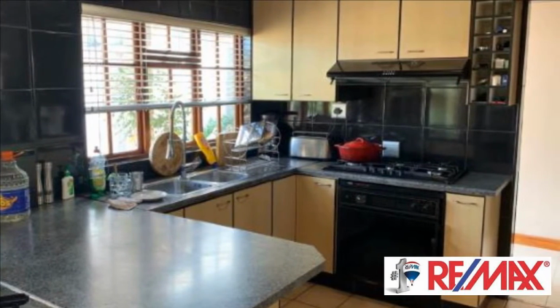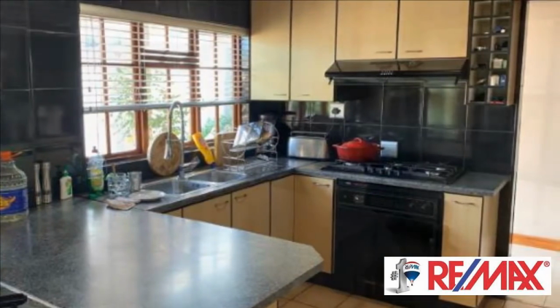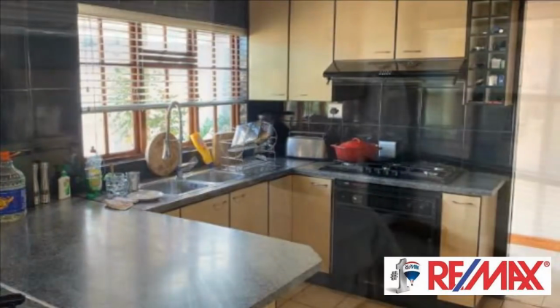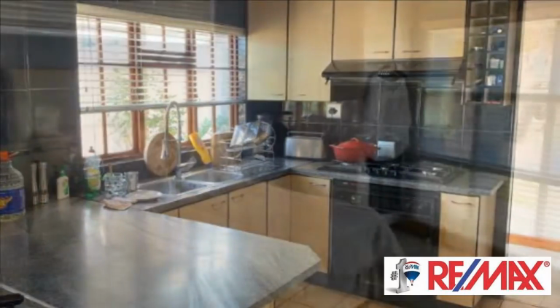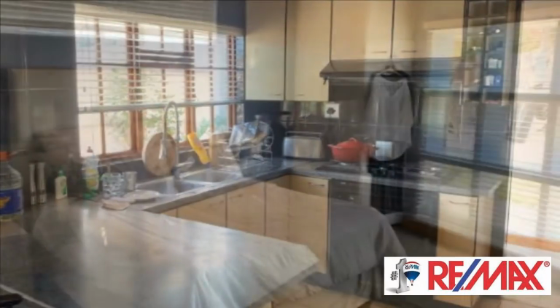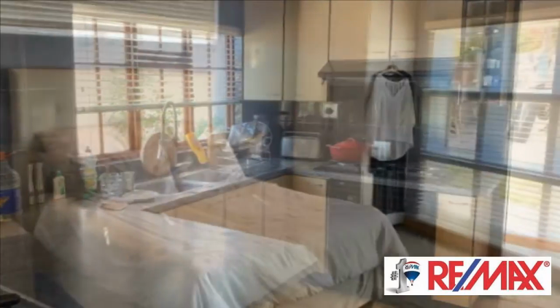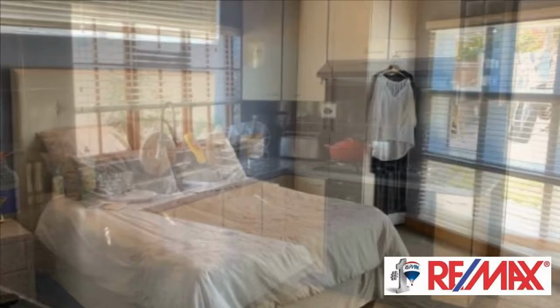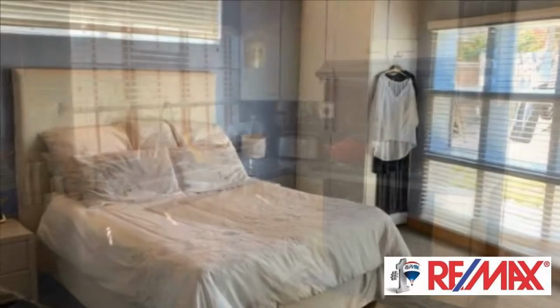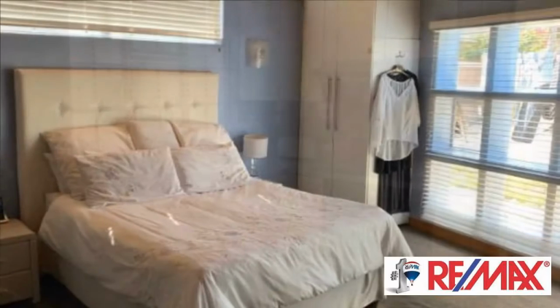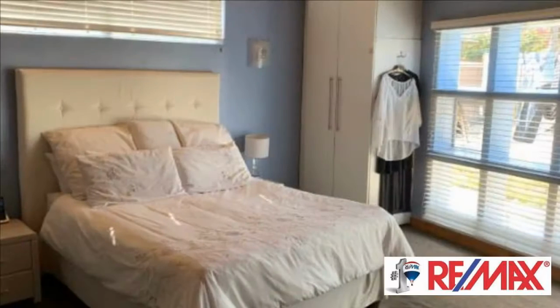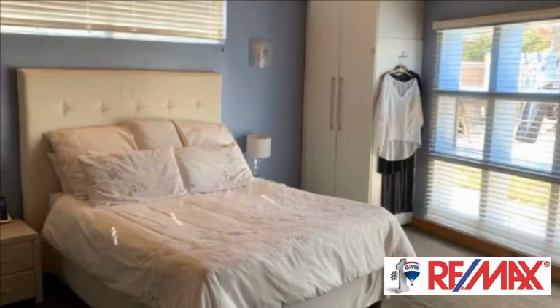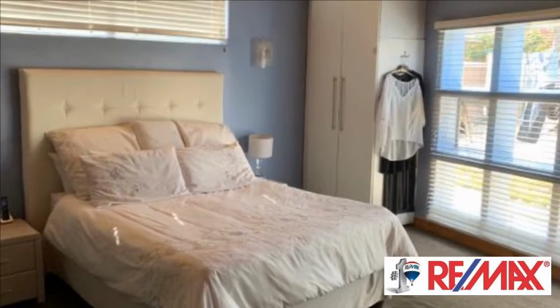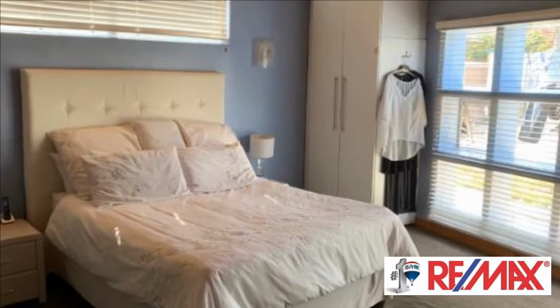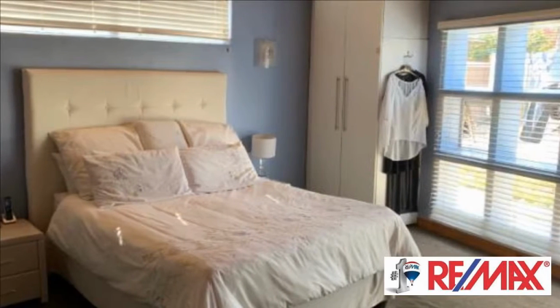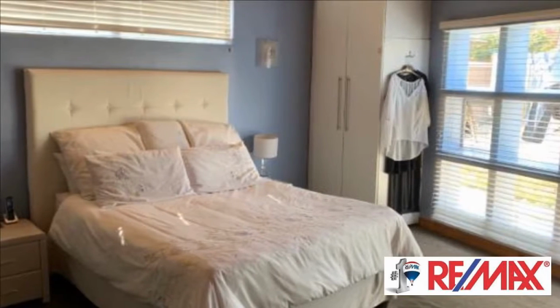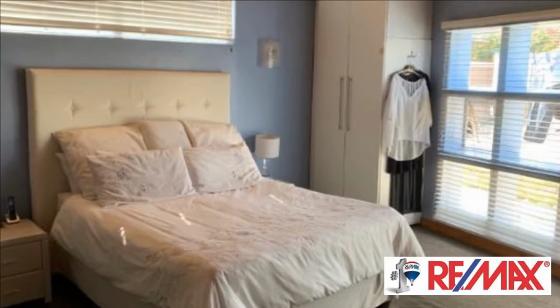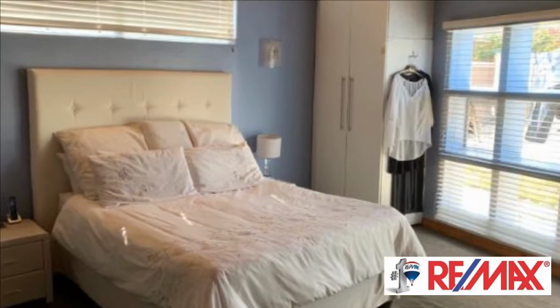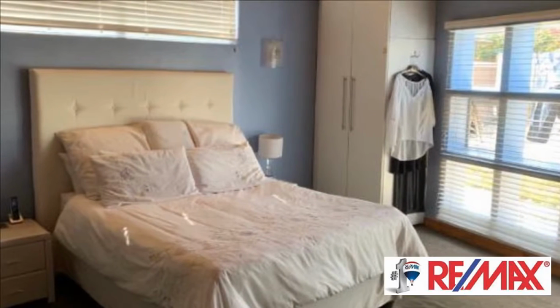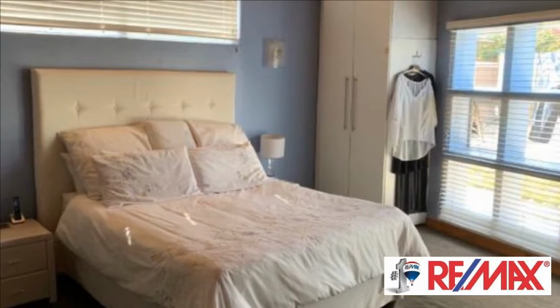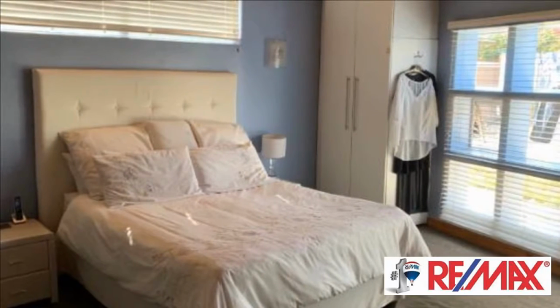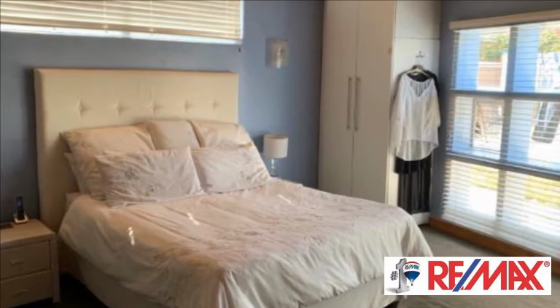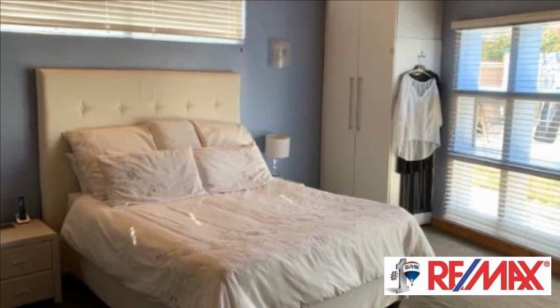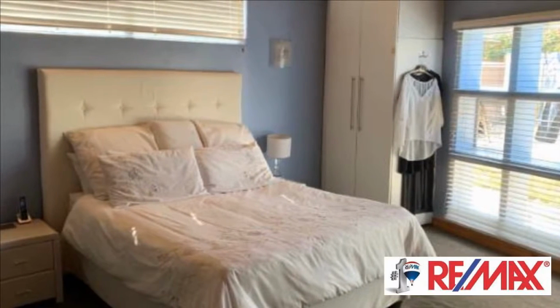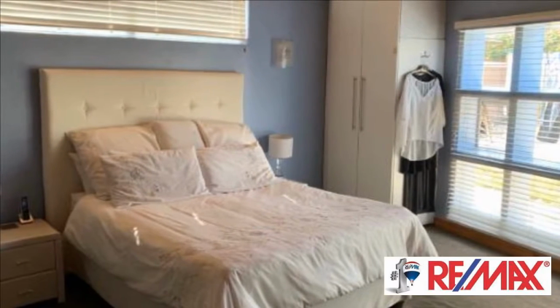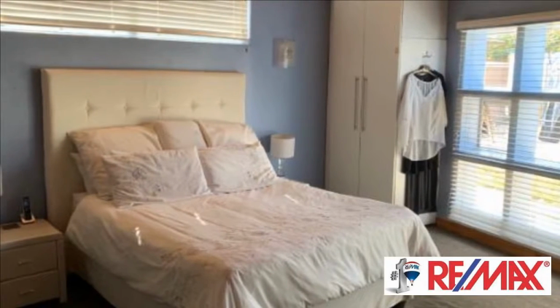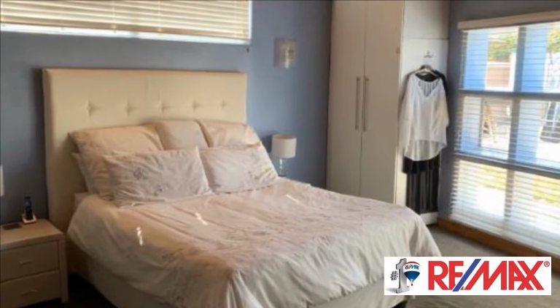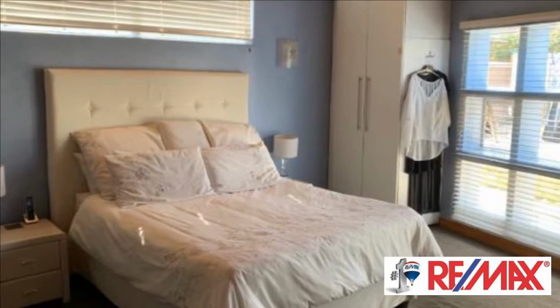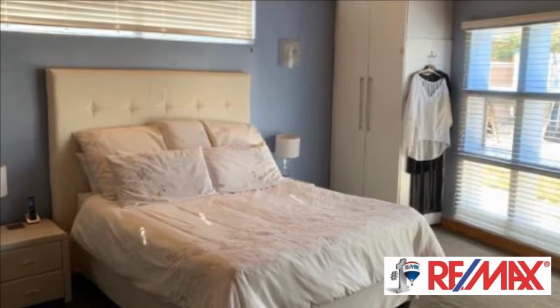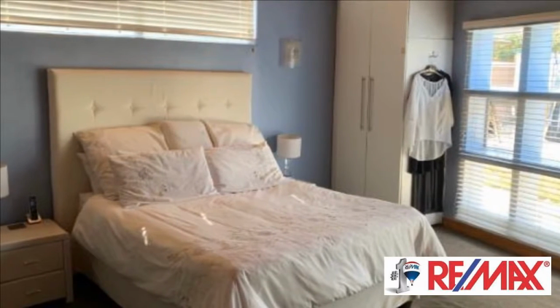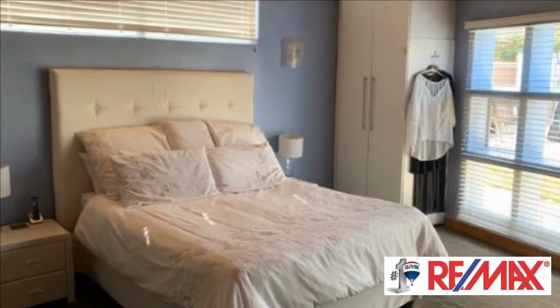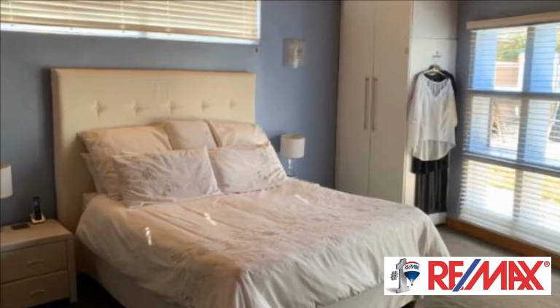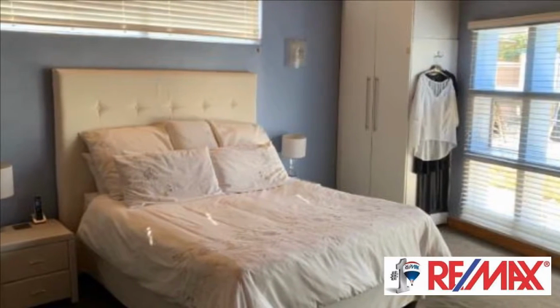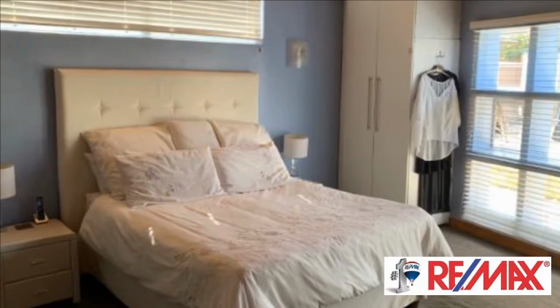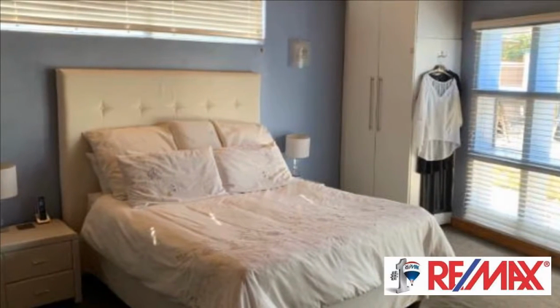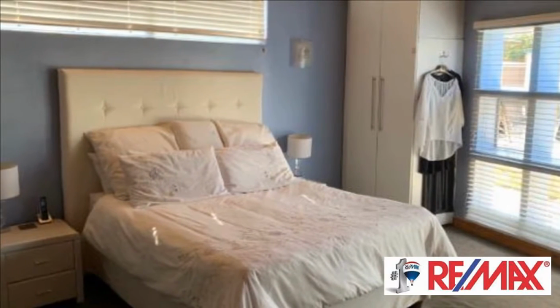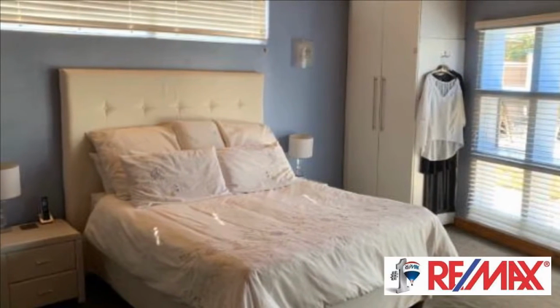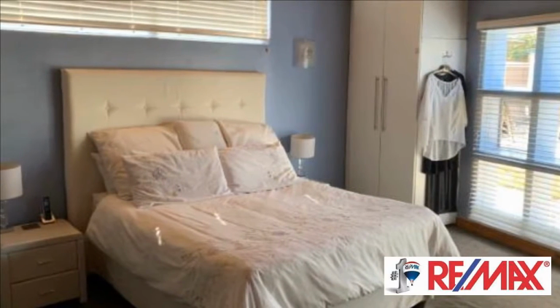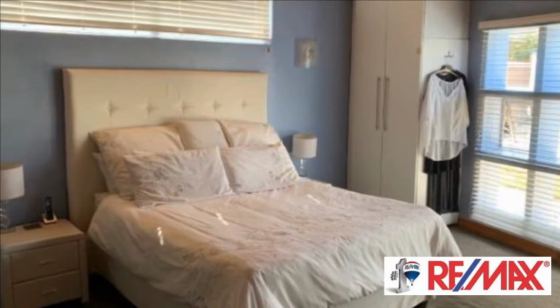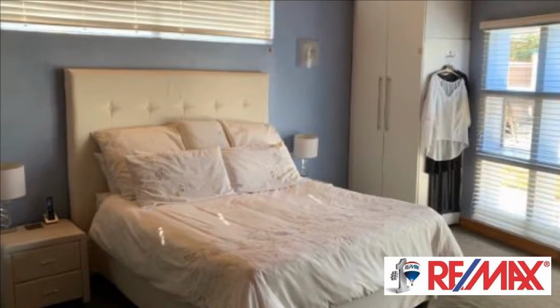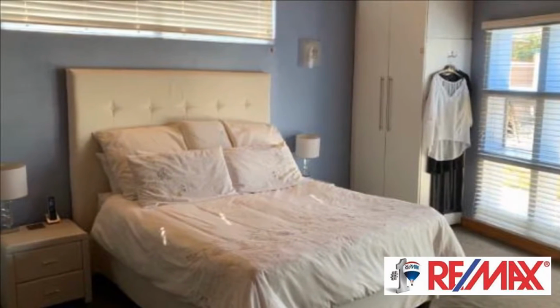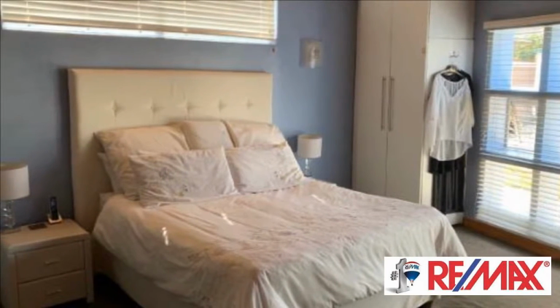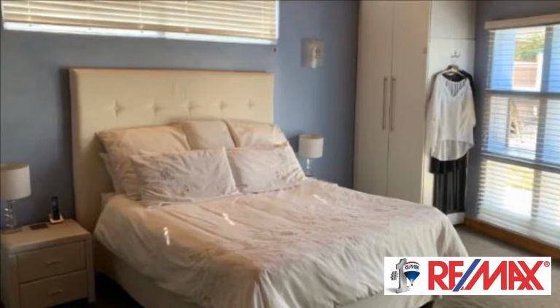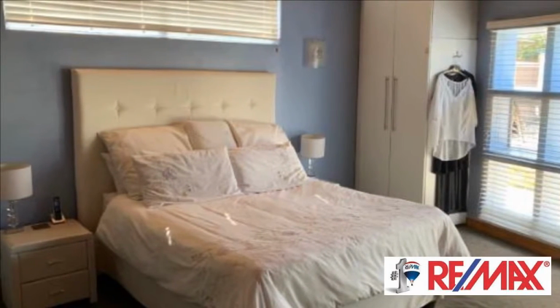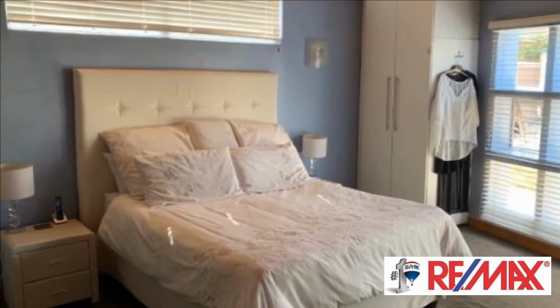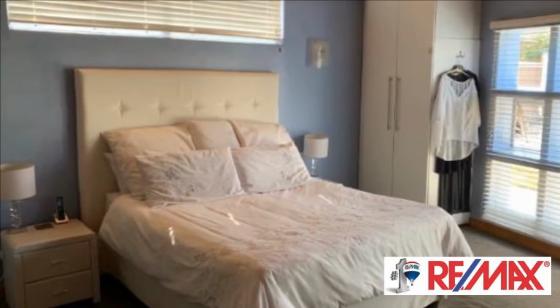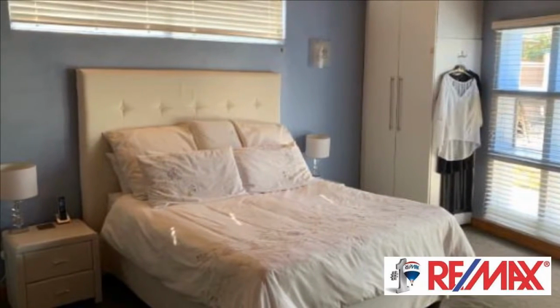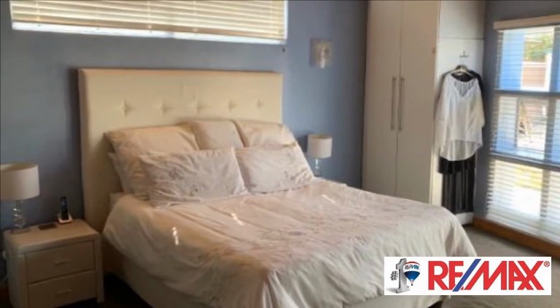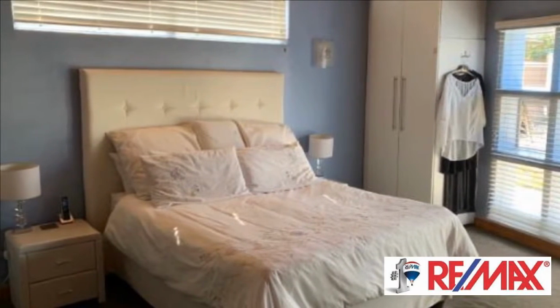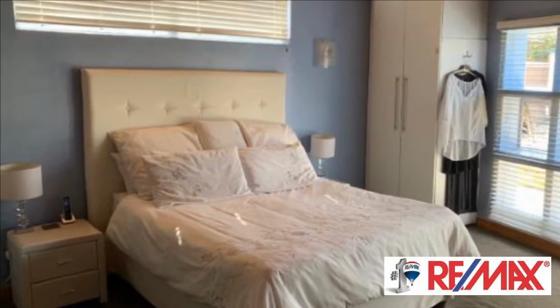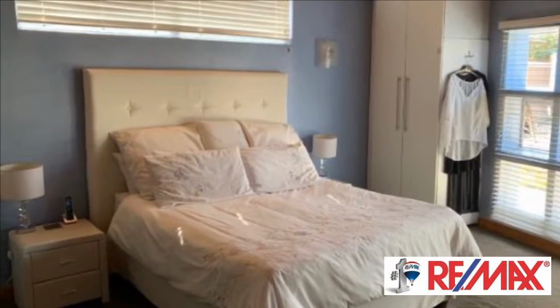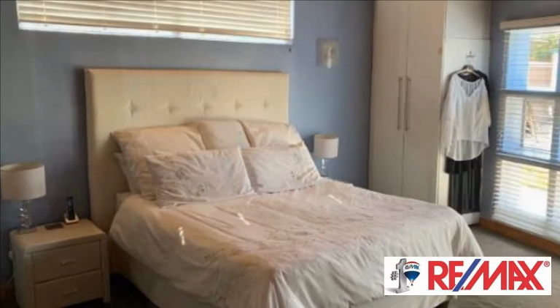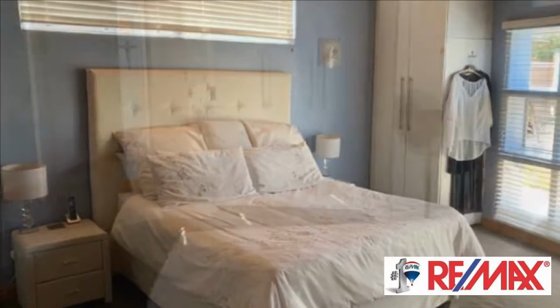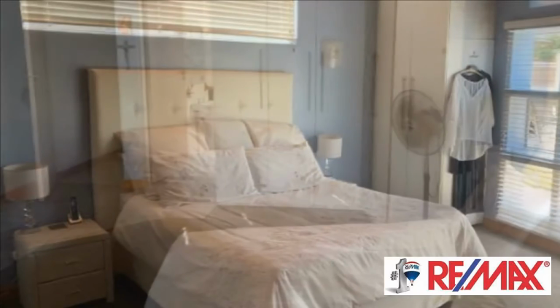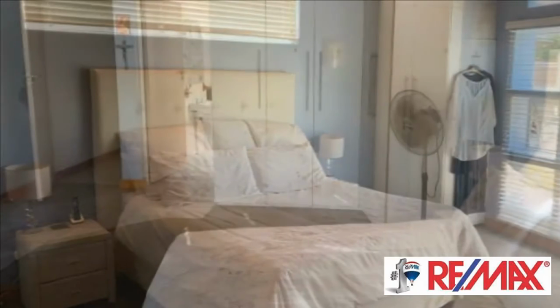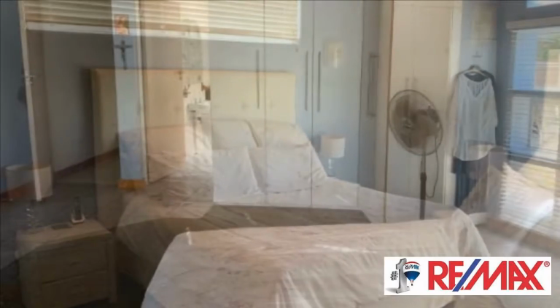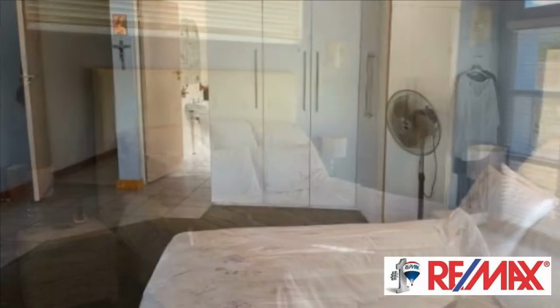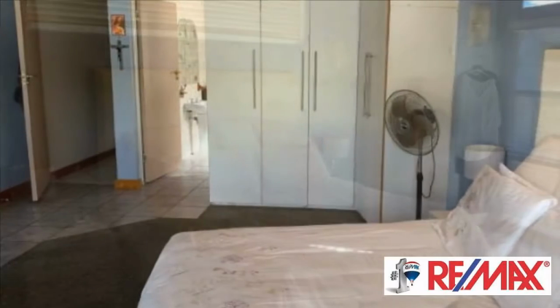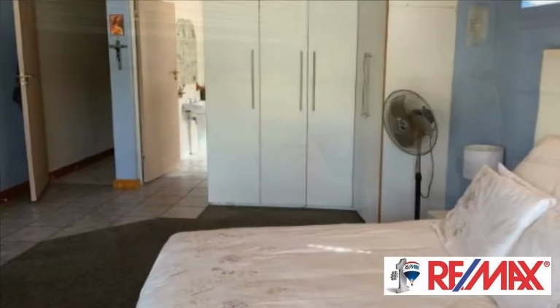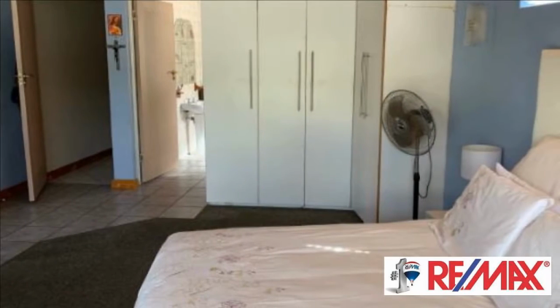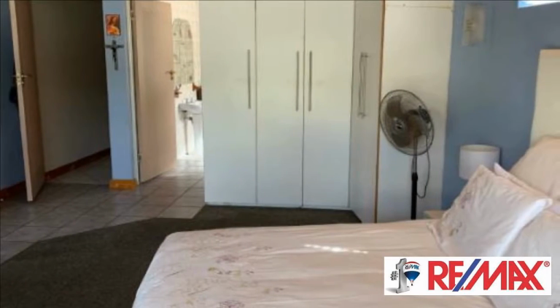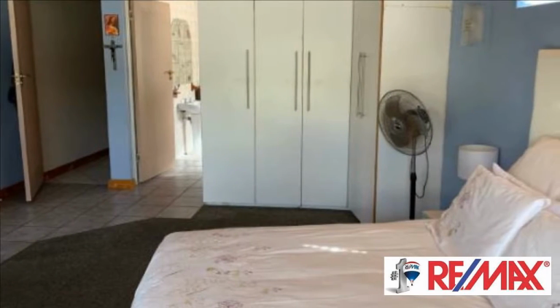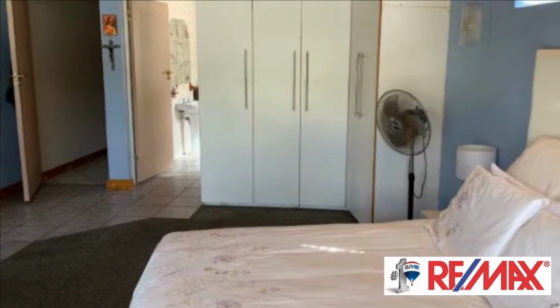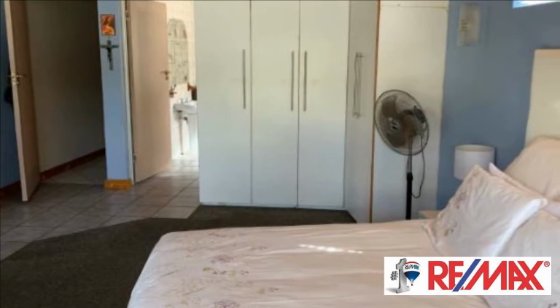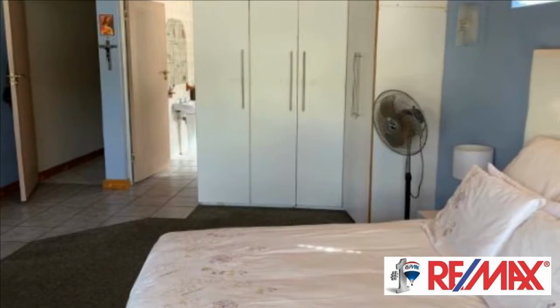Walk into this spacious stunner of a house in the heart of Bothasig. The home oozes light and space and is set off with a stunning kitchen.